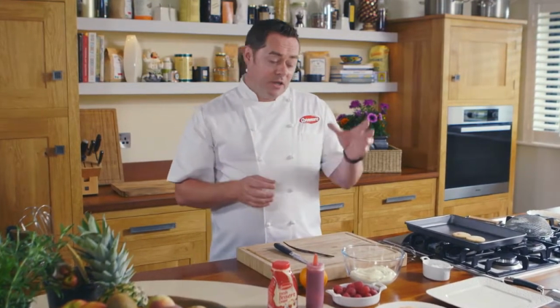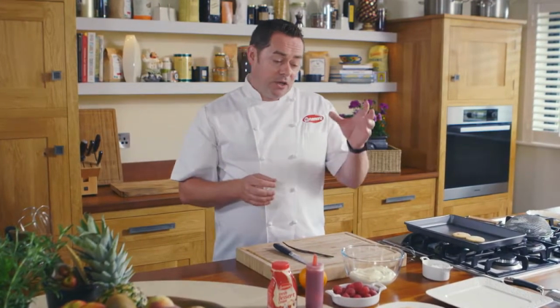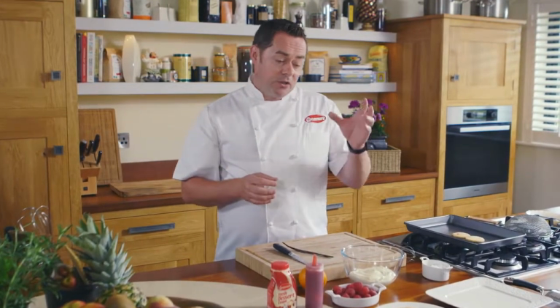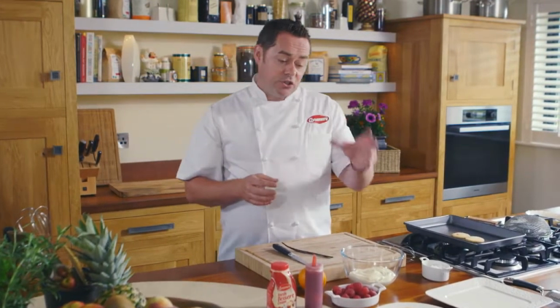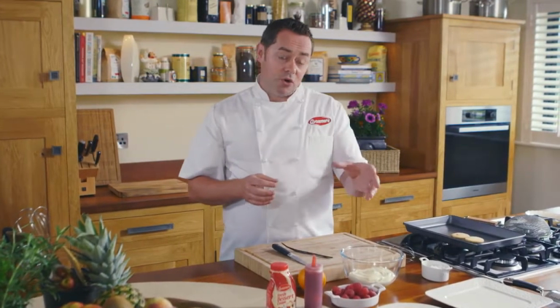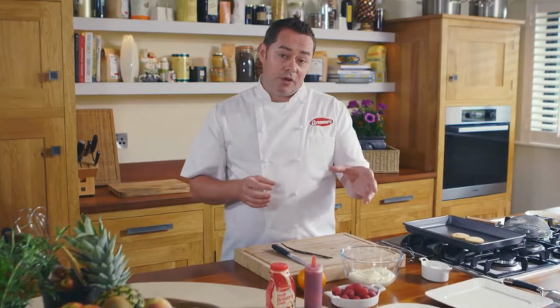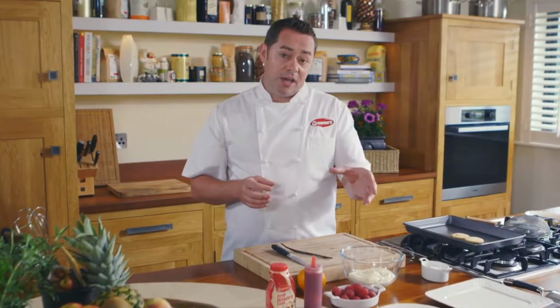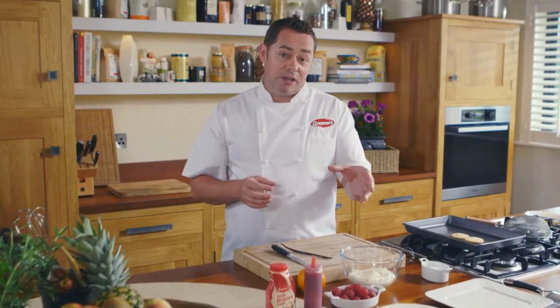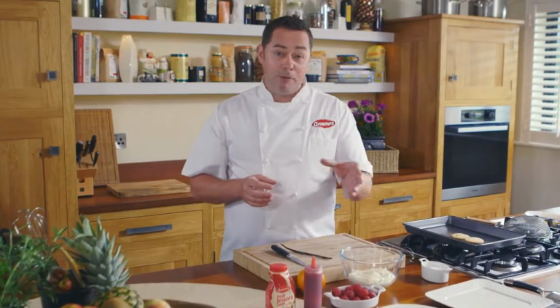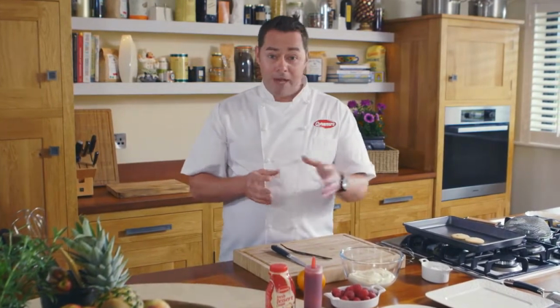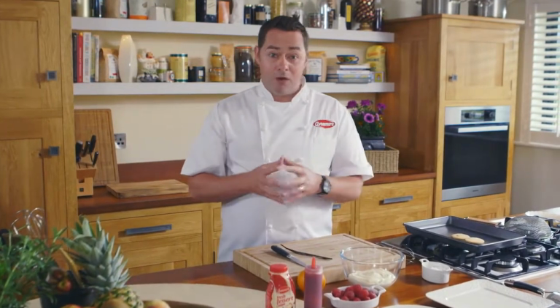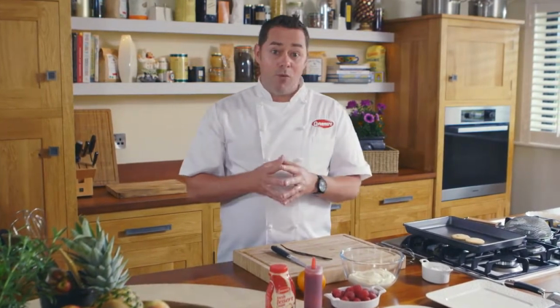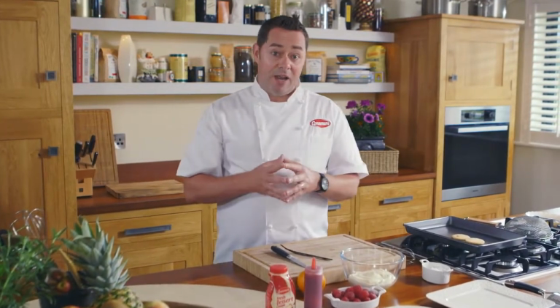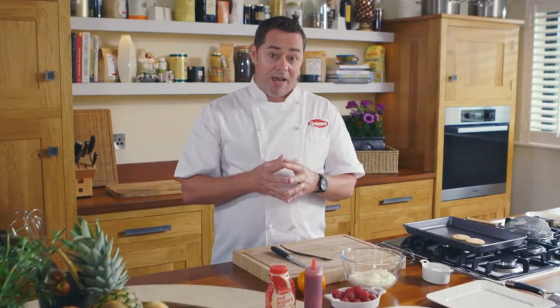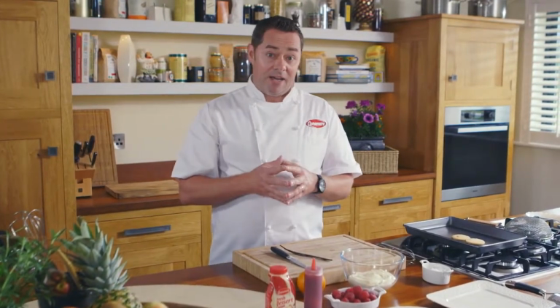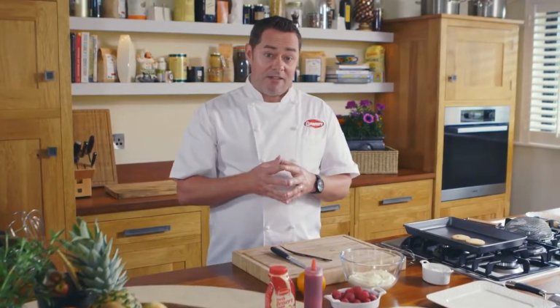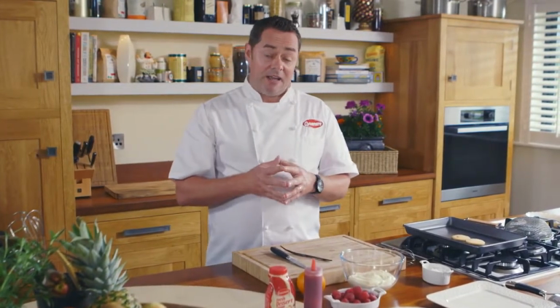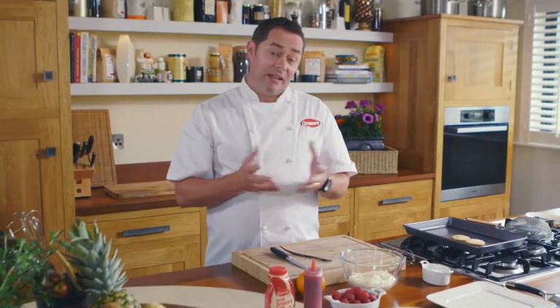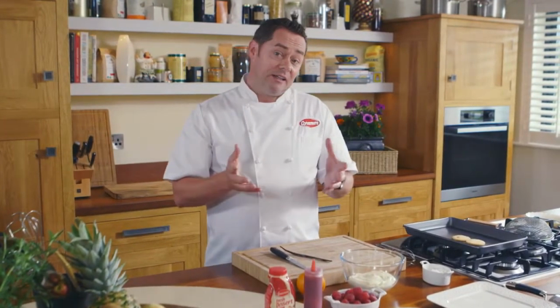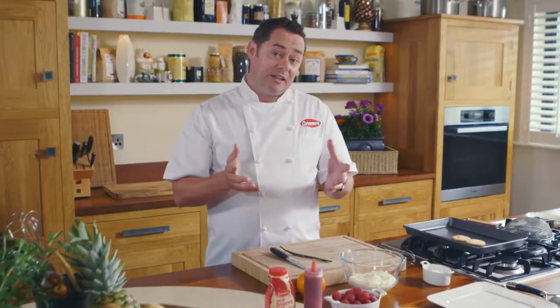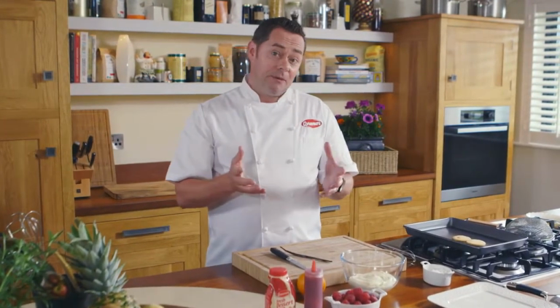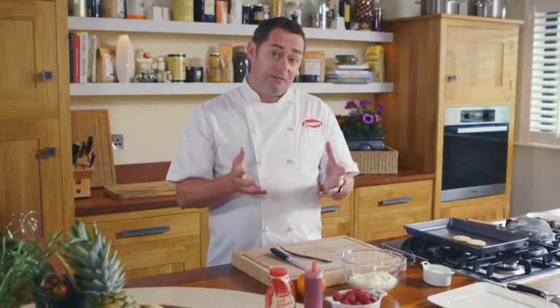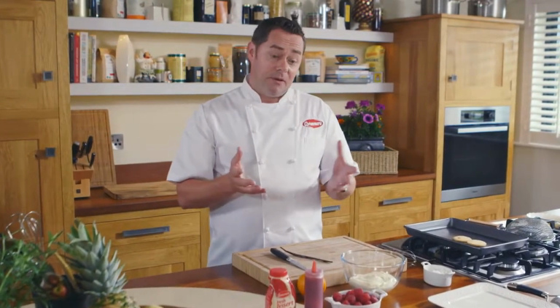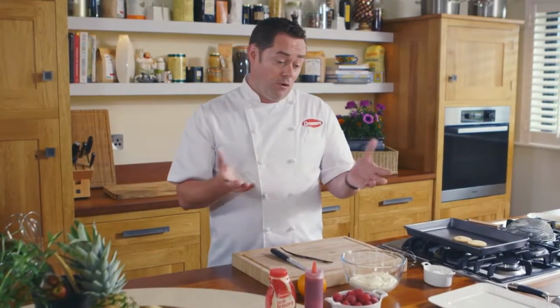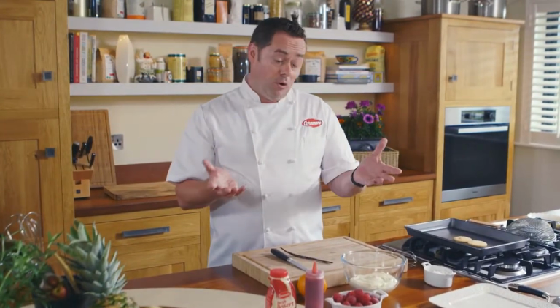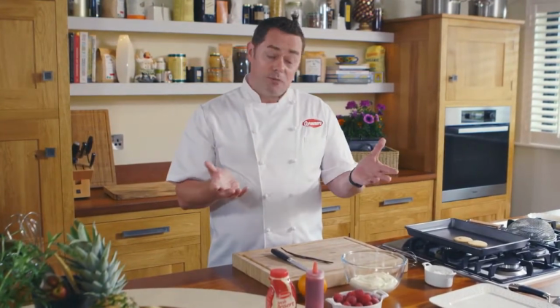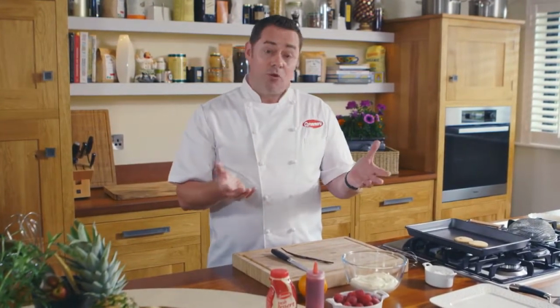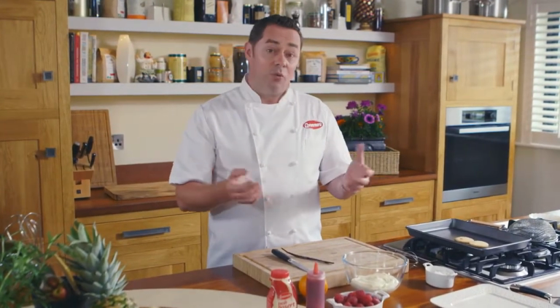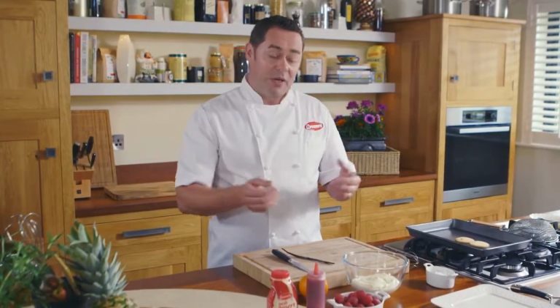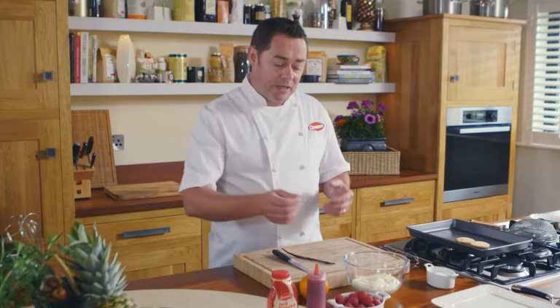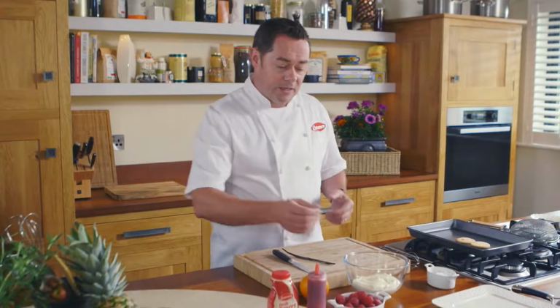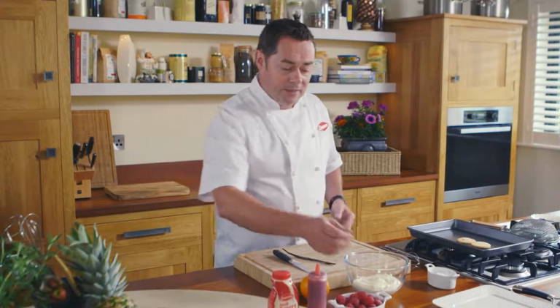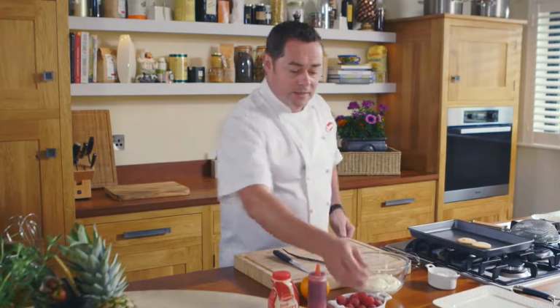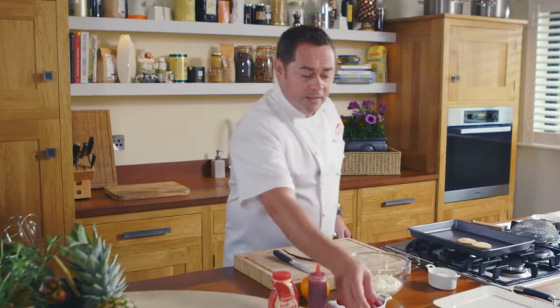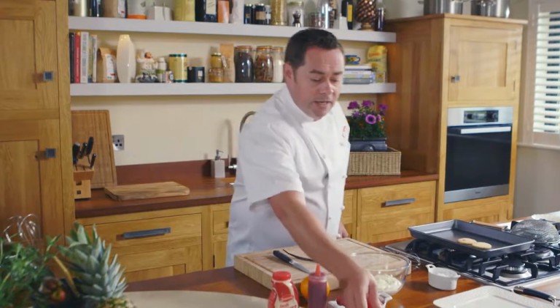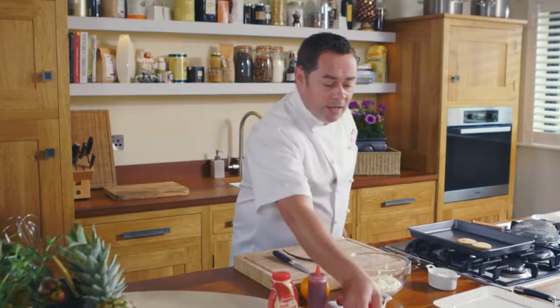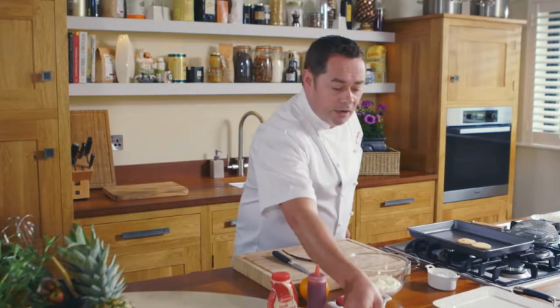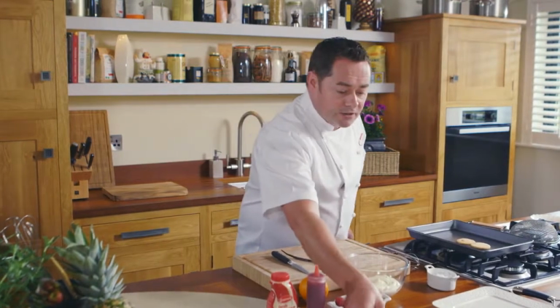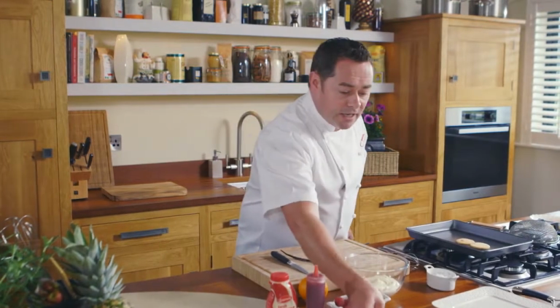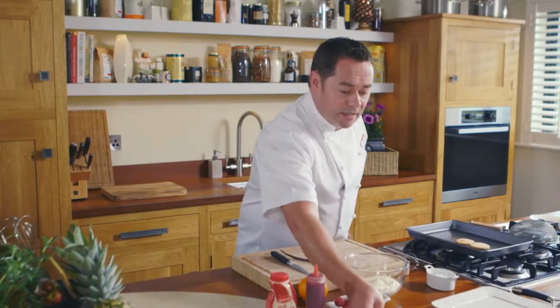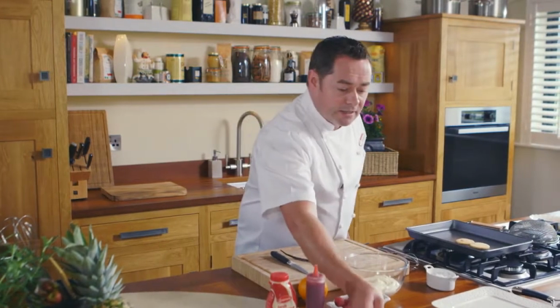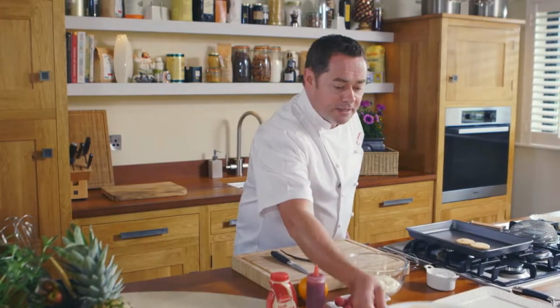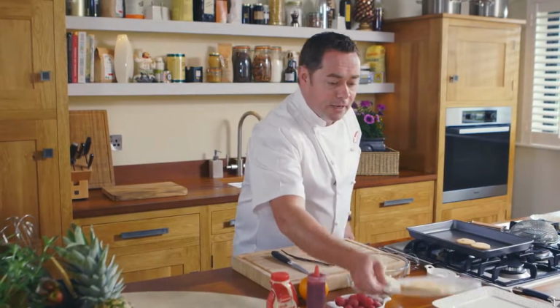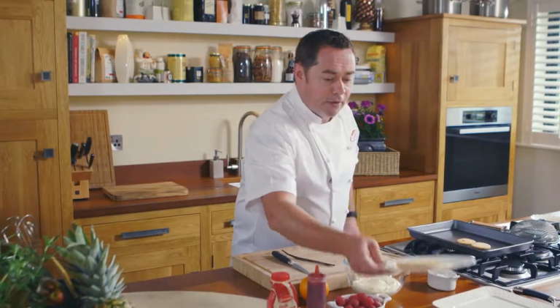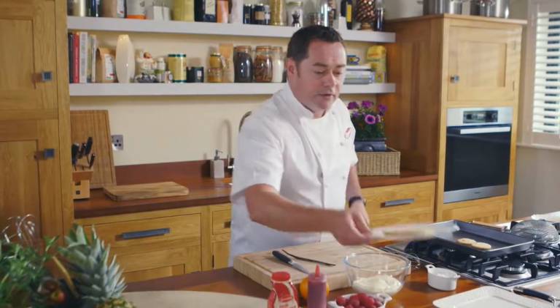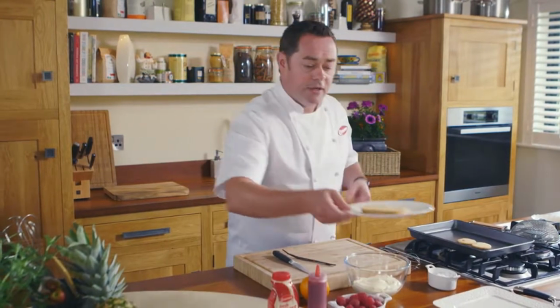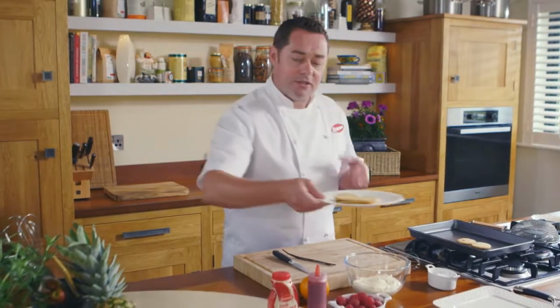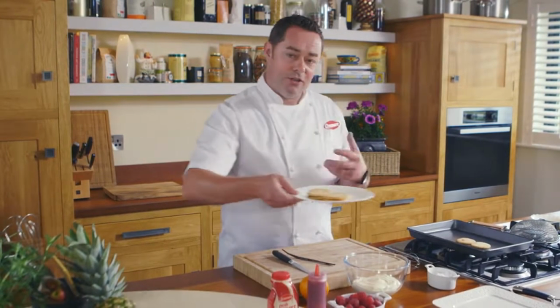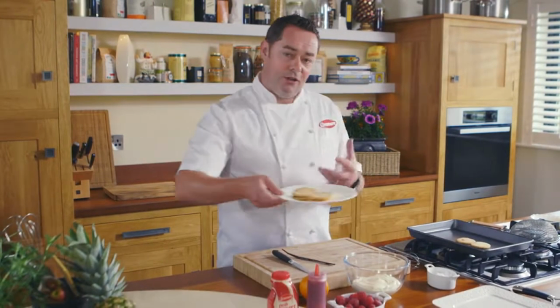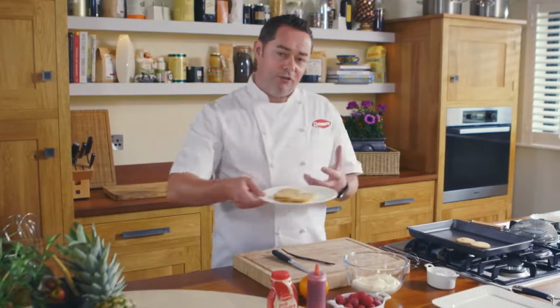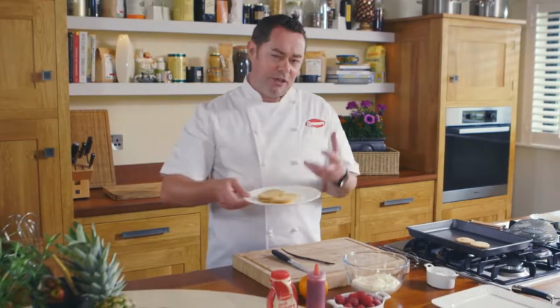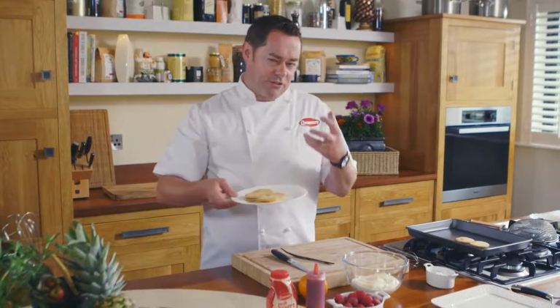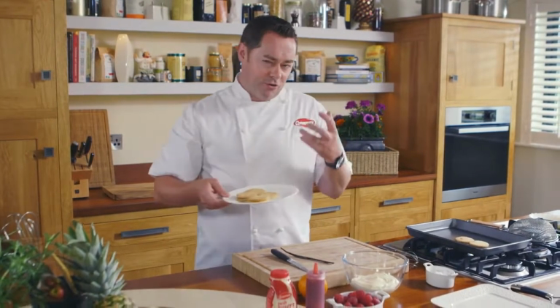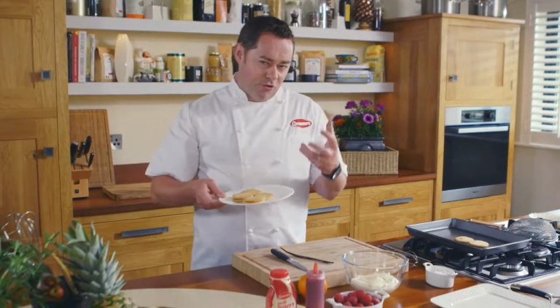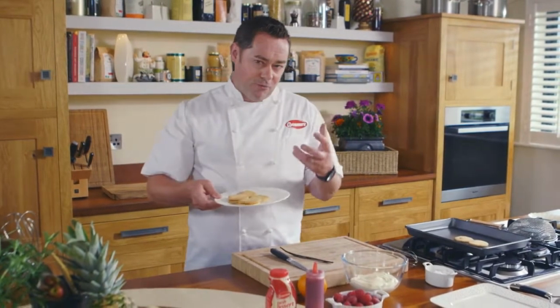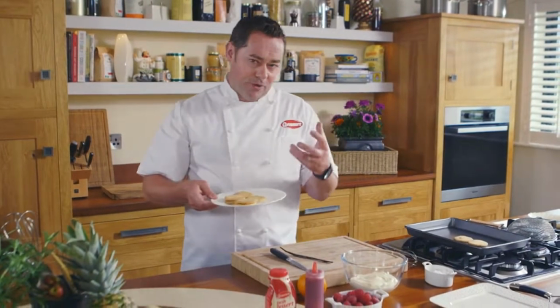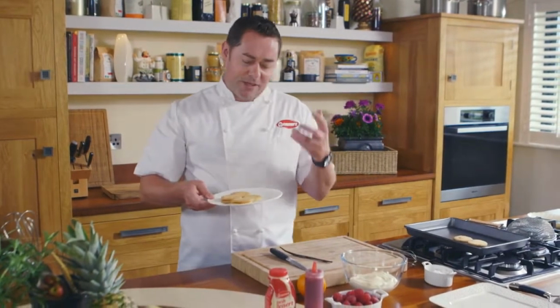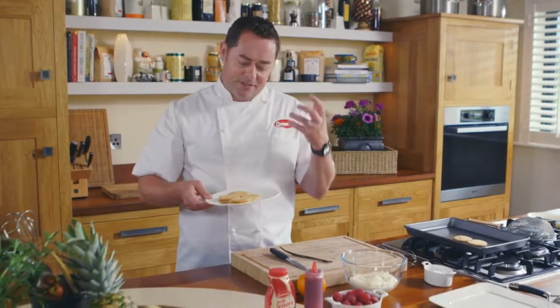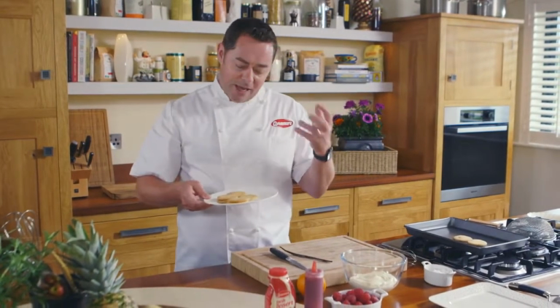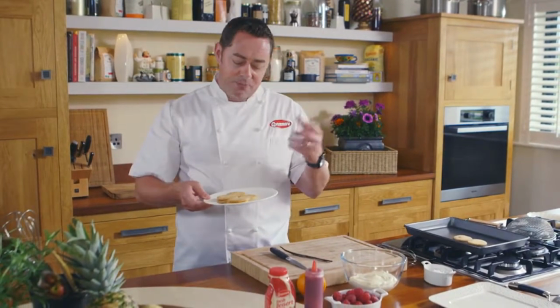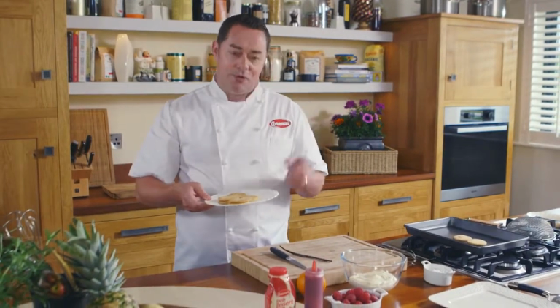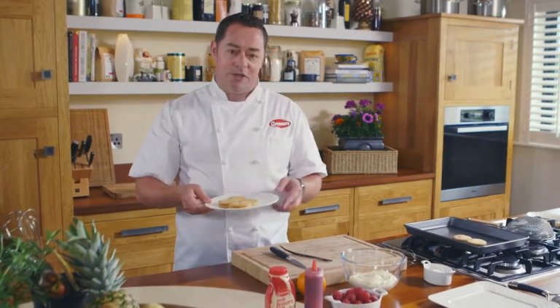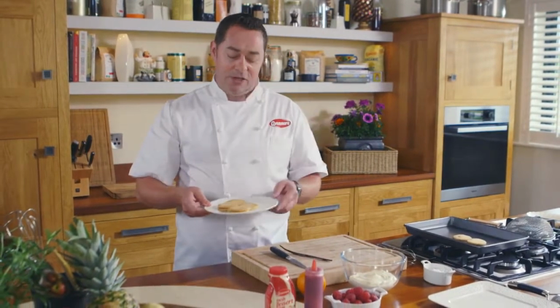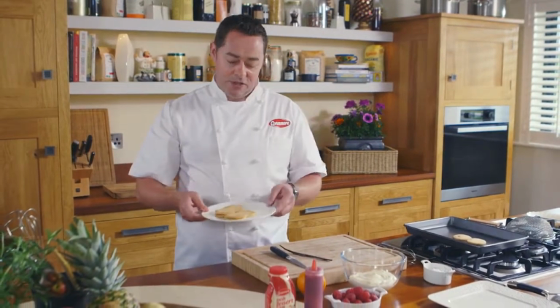The shortcake you make well ahead and it will keep up to a week in an airtight container. It's lovely, it's crumbly, it's absolutely delicious.